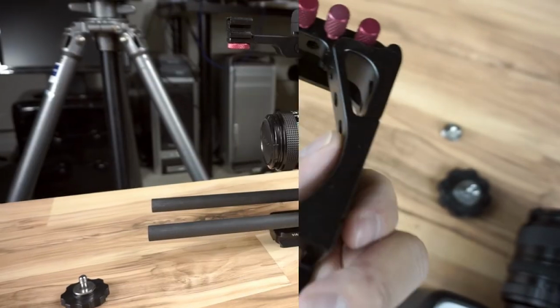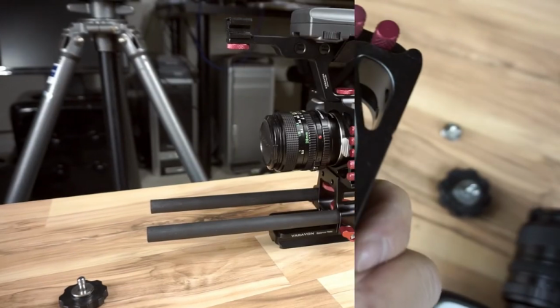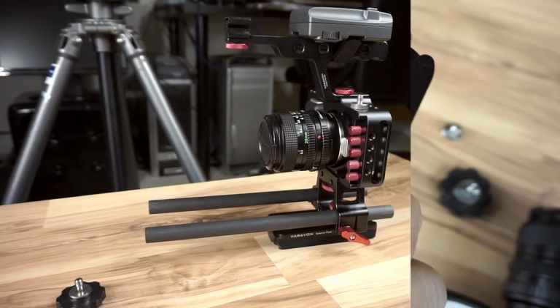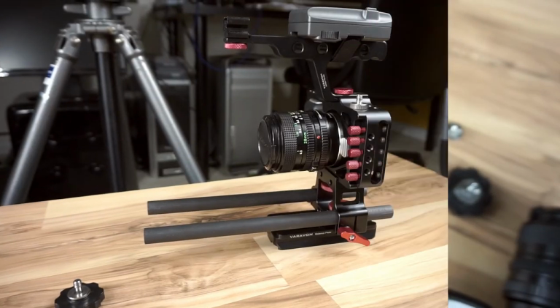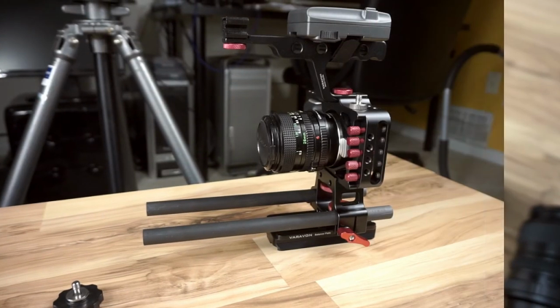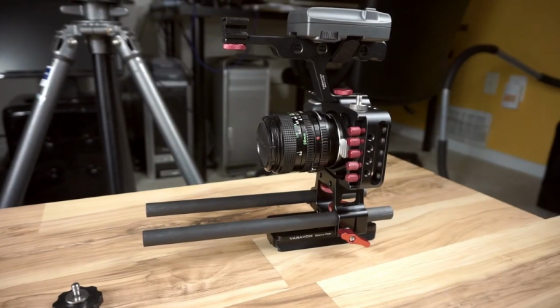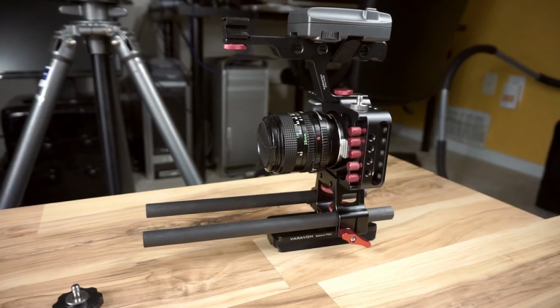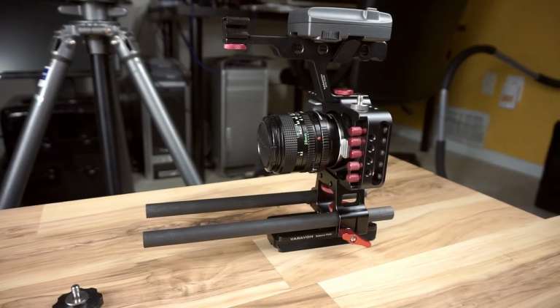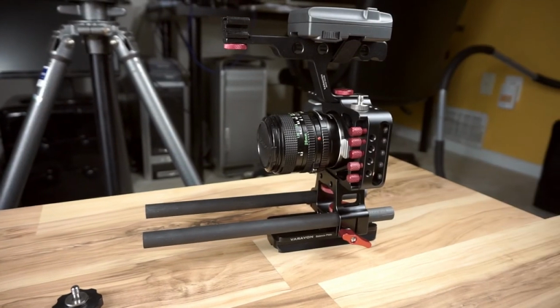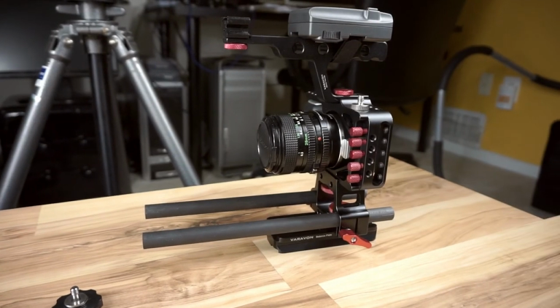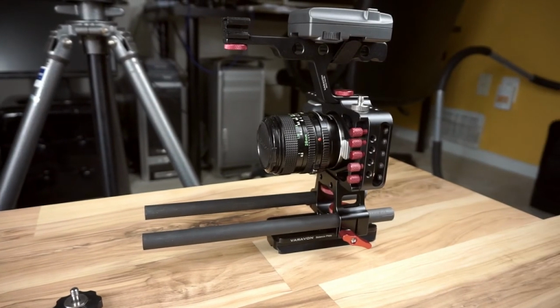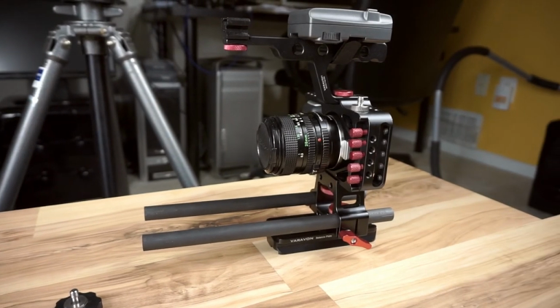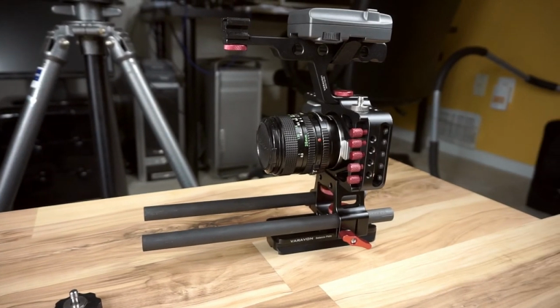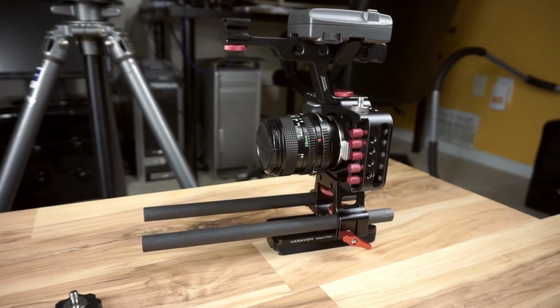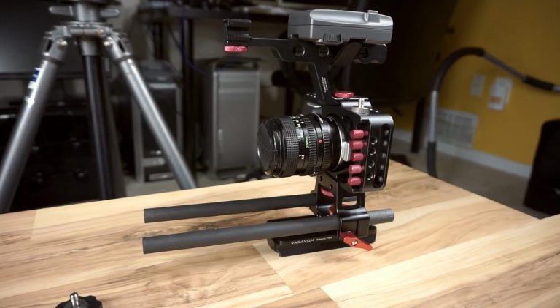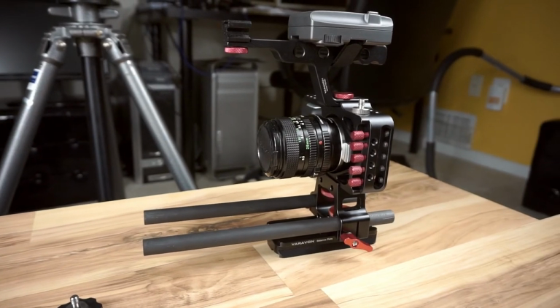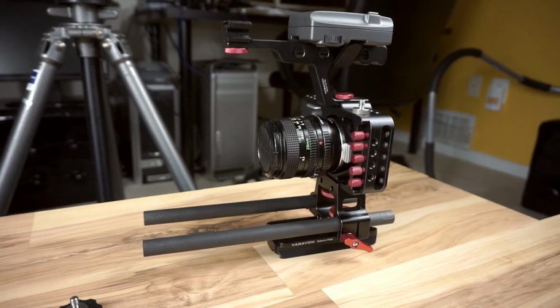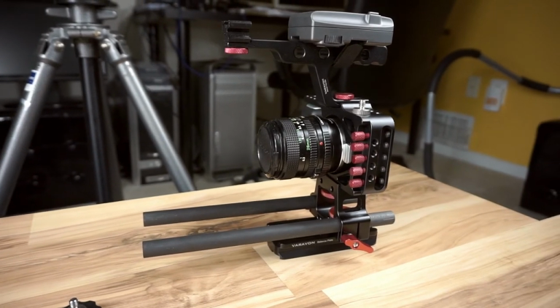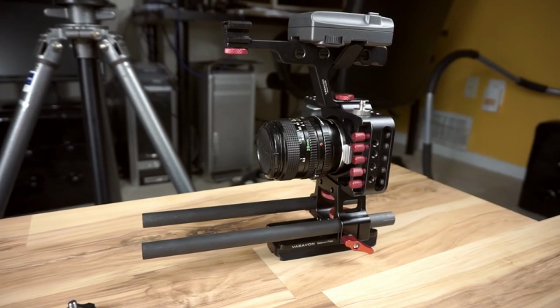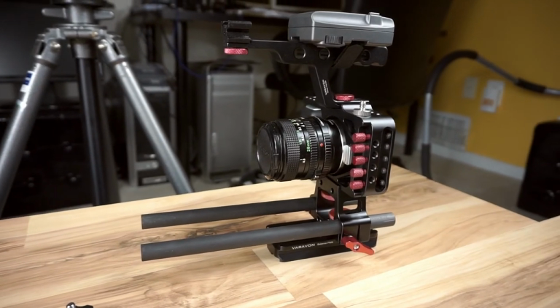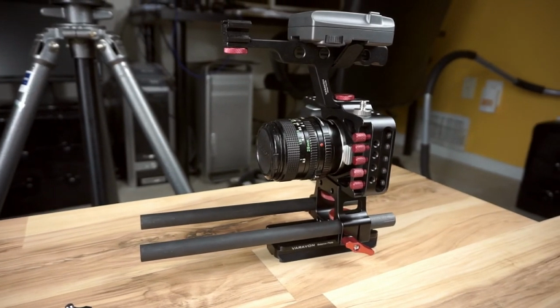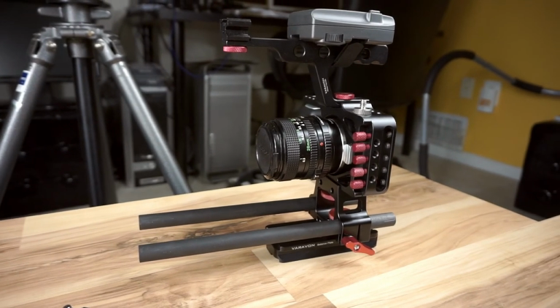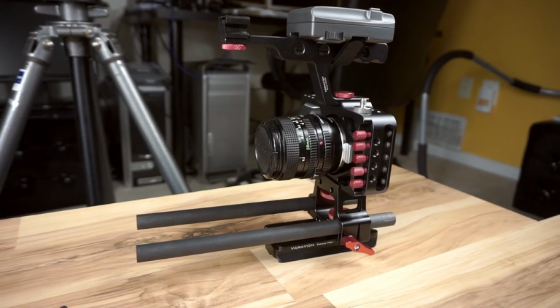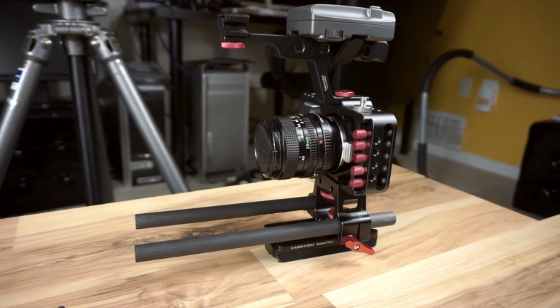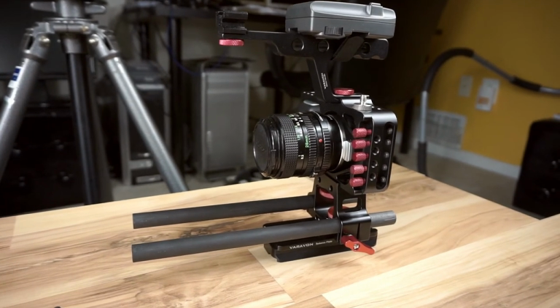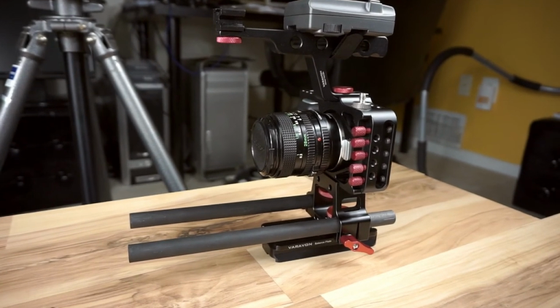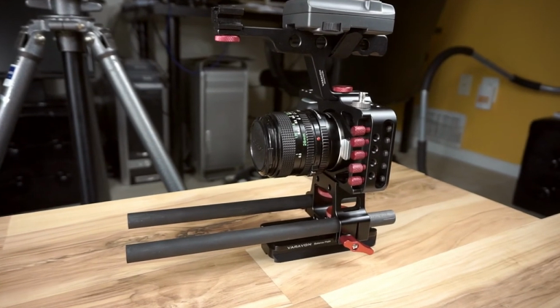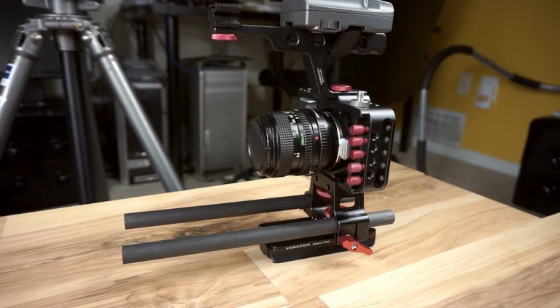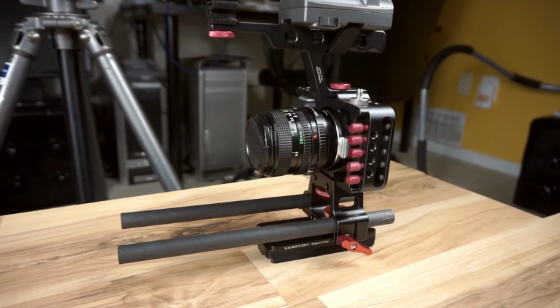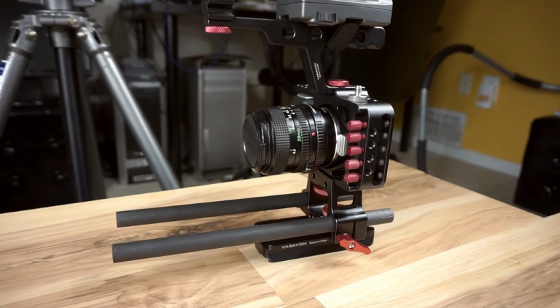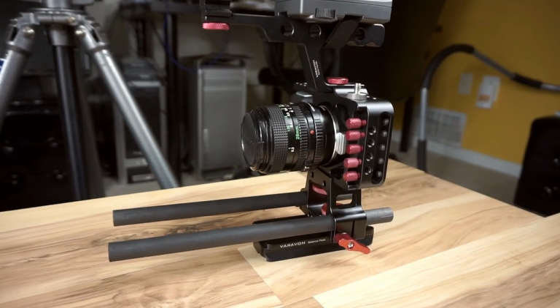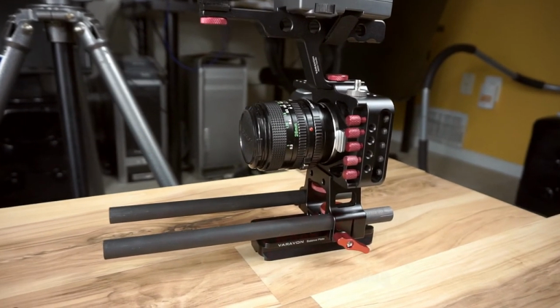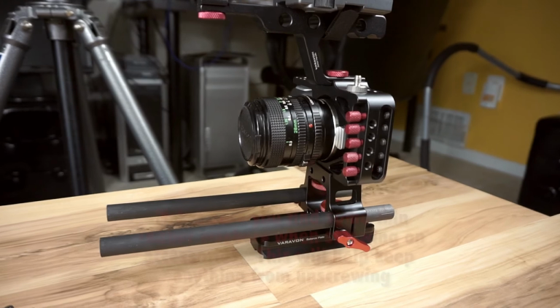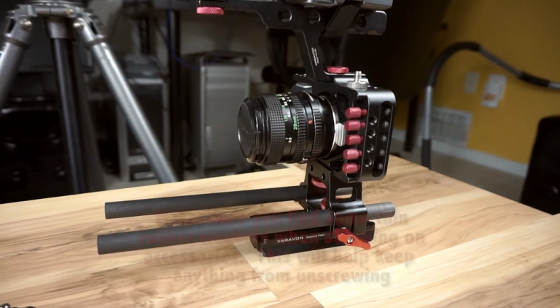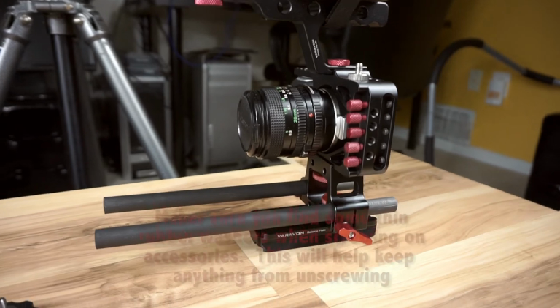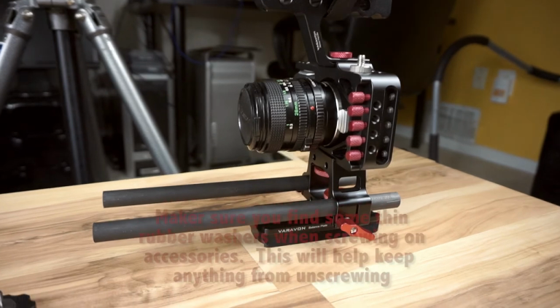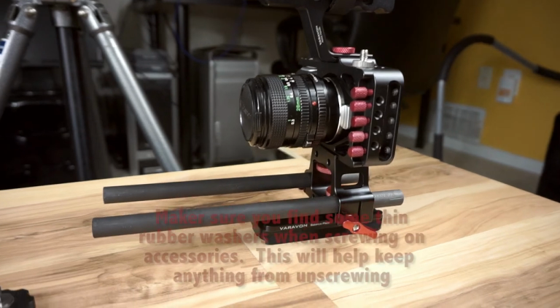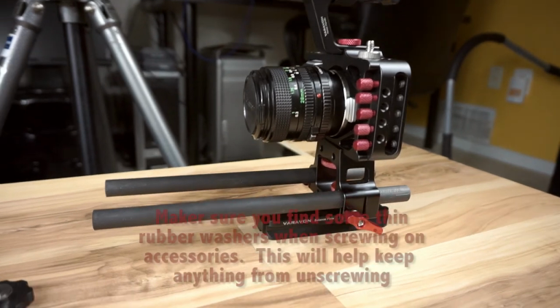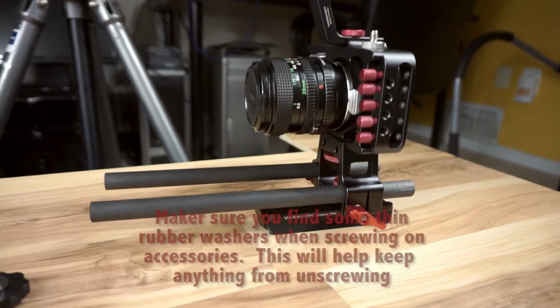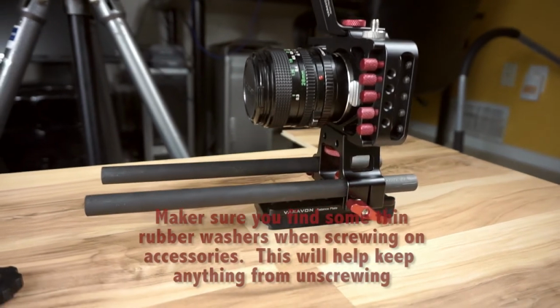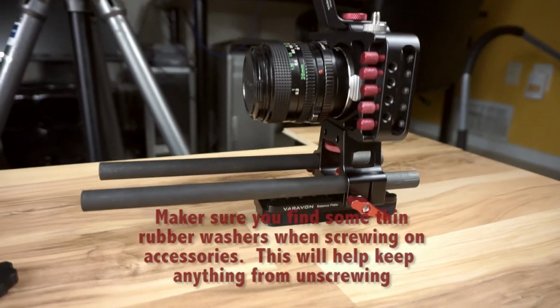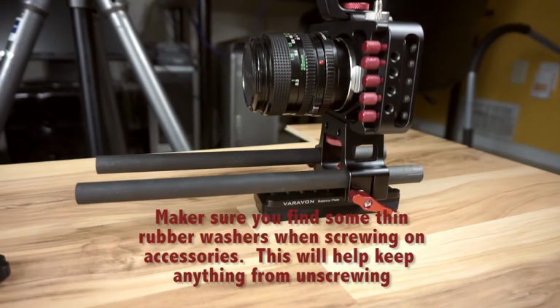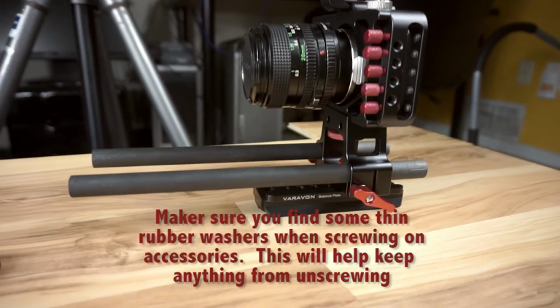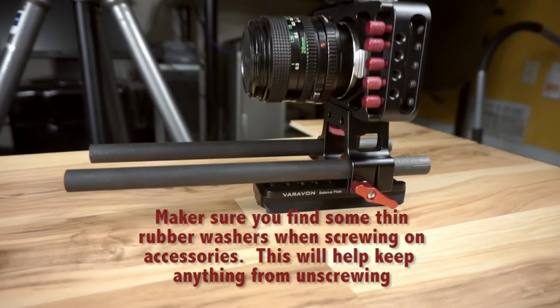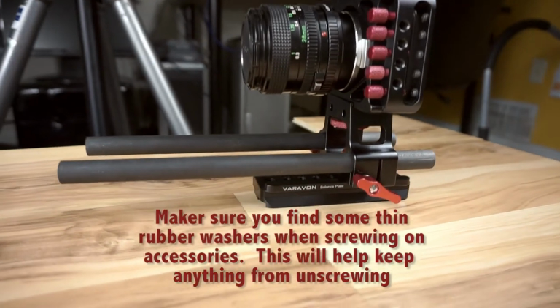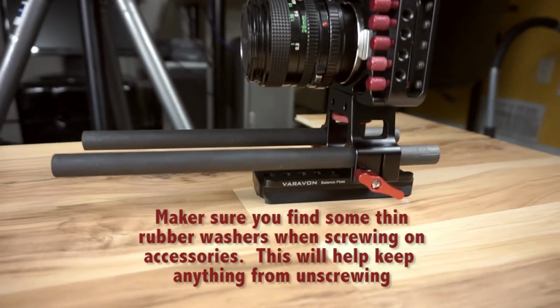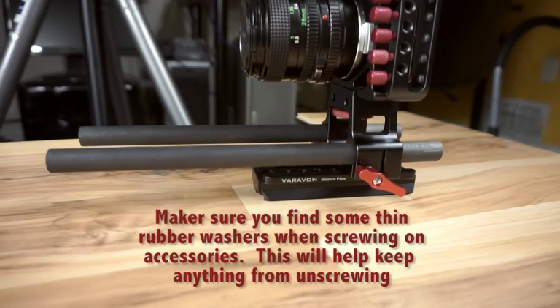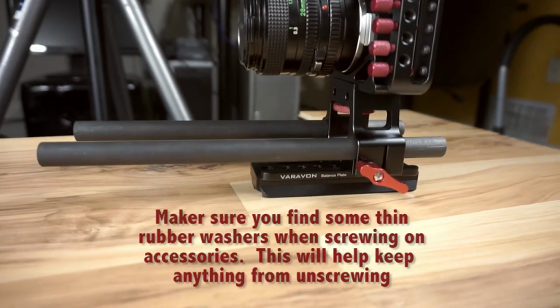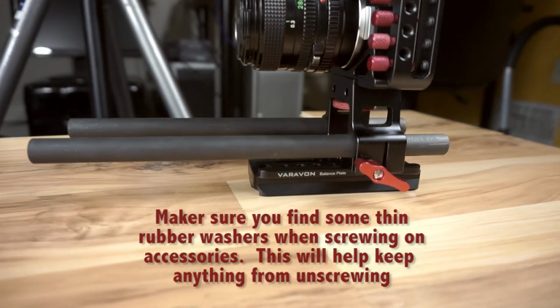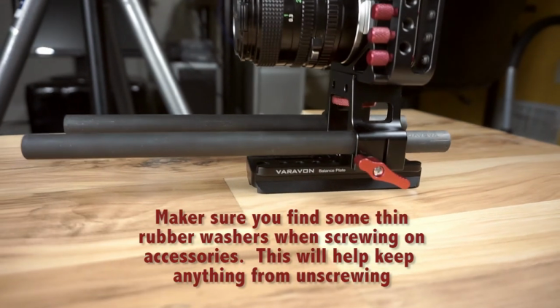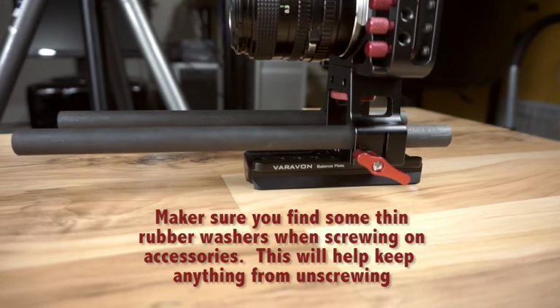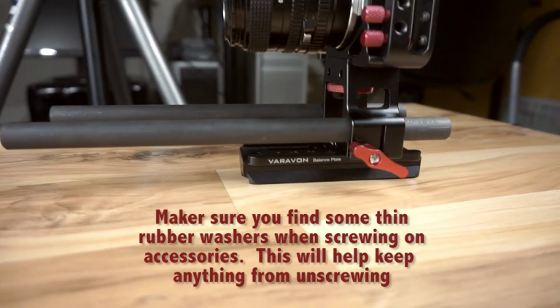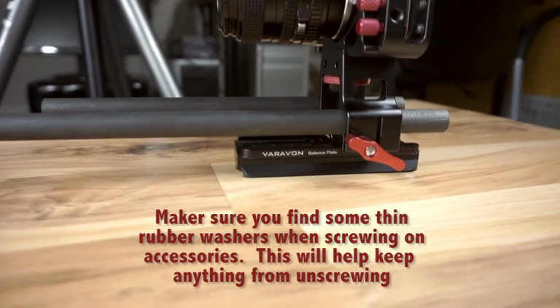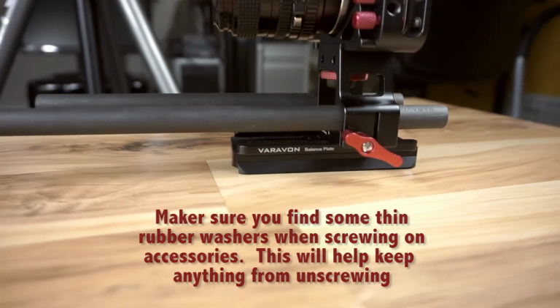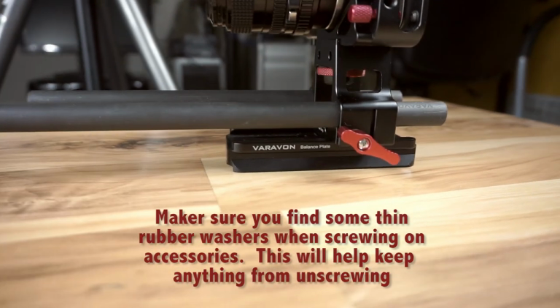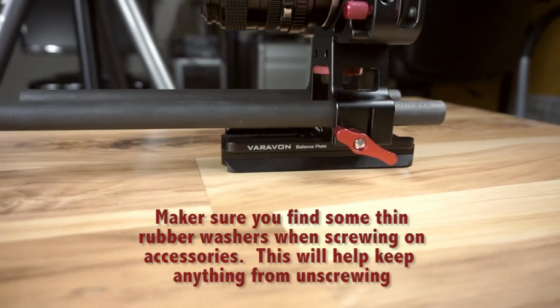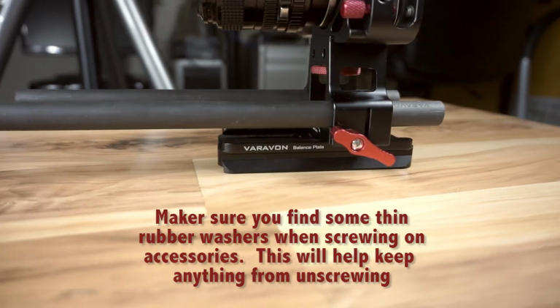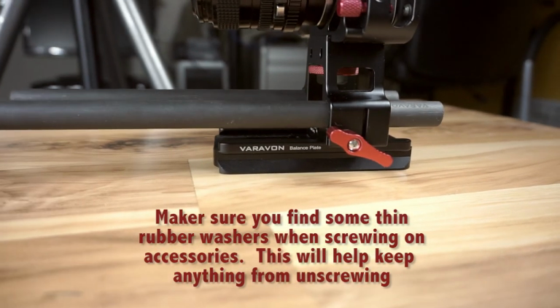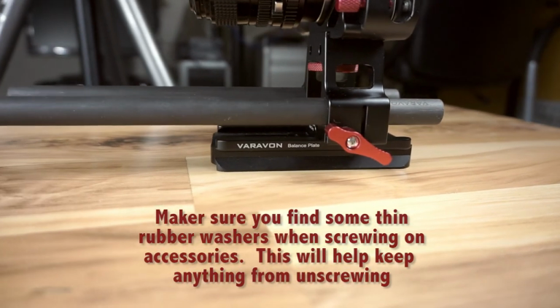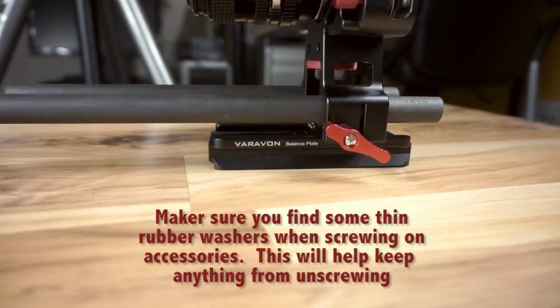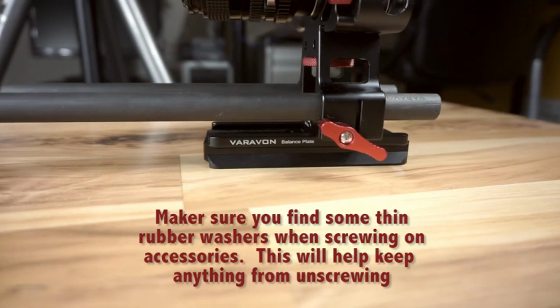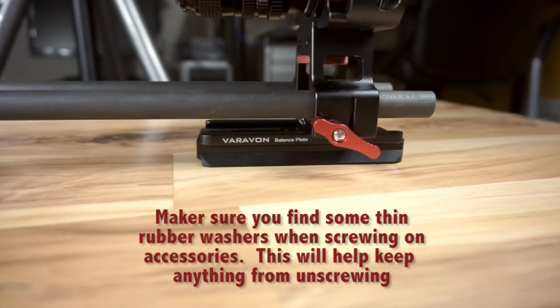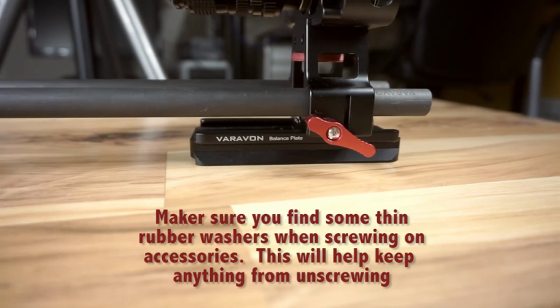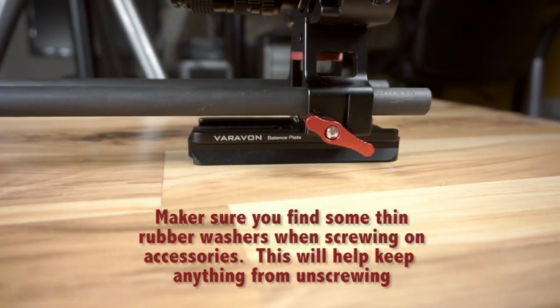Here is how it looks overall. That's pretty much it — this is the Verivon Black Magic Pocket Cinema armor cage.